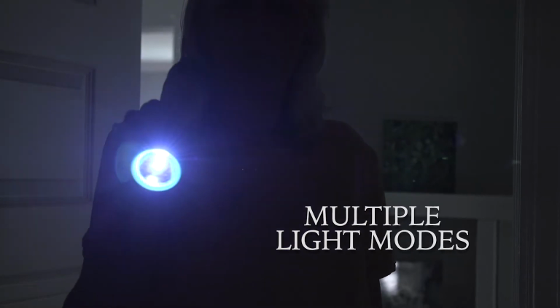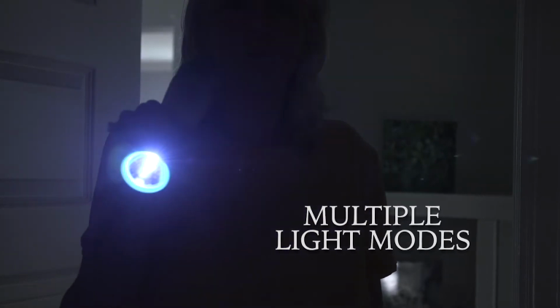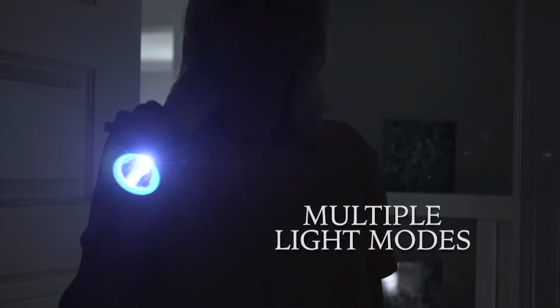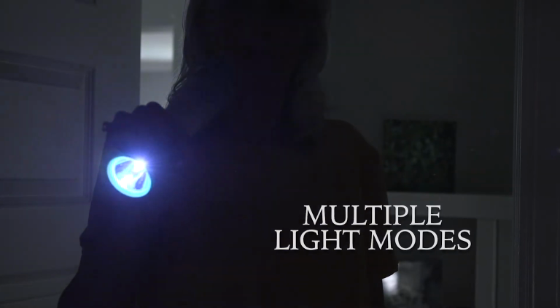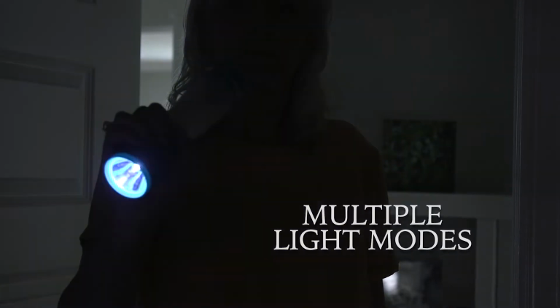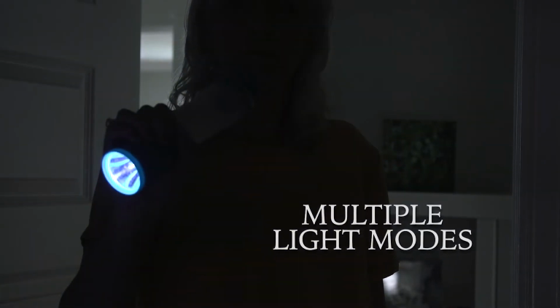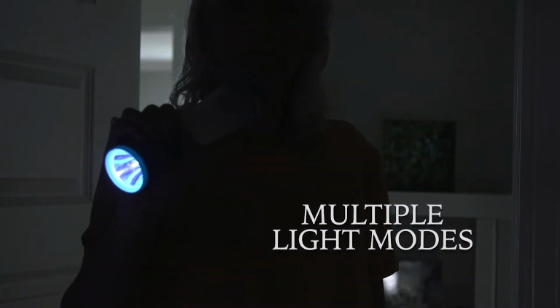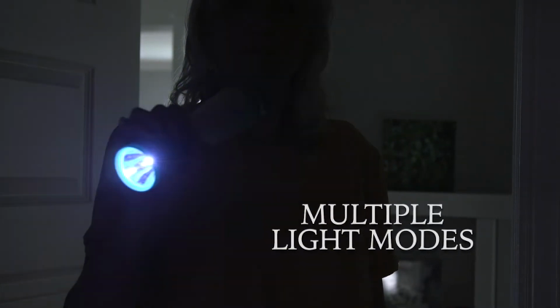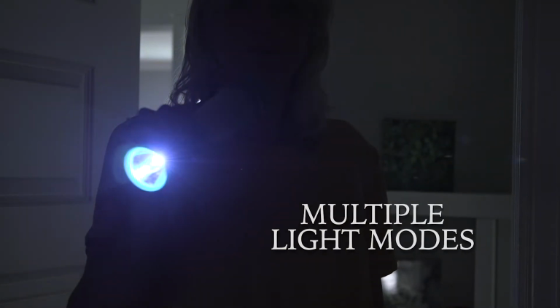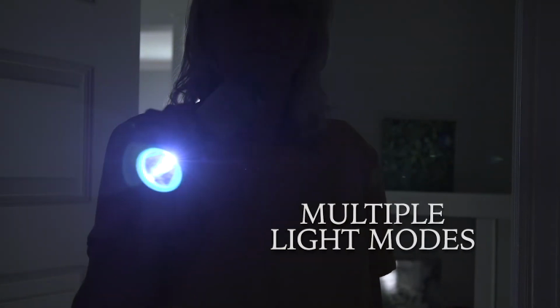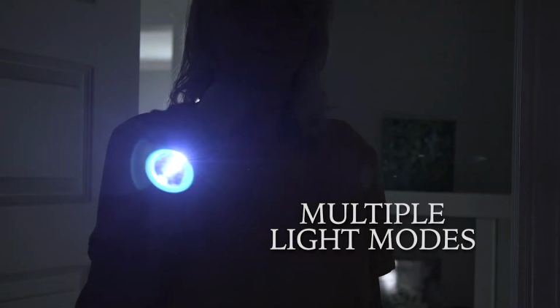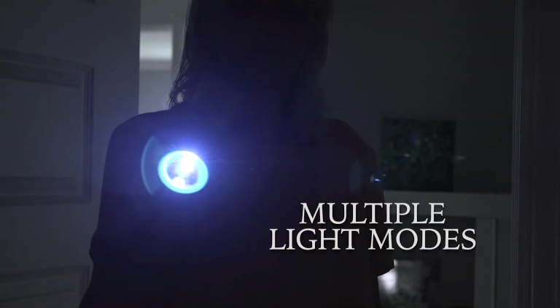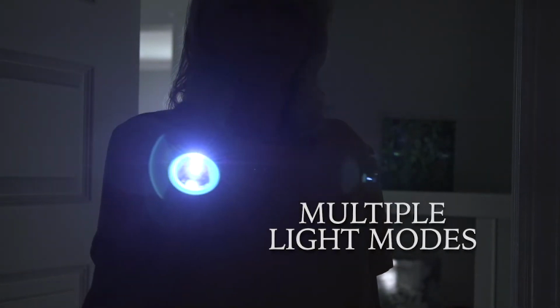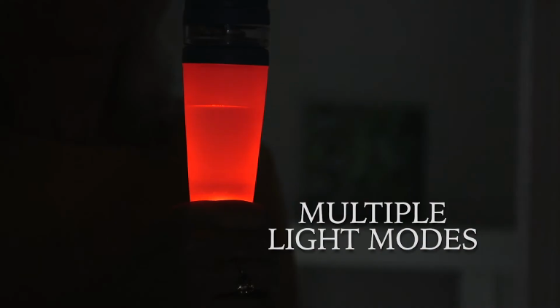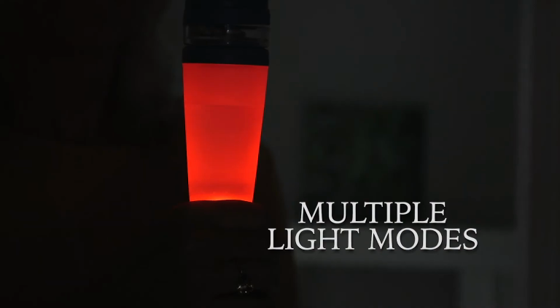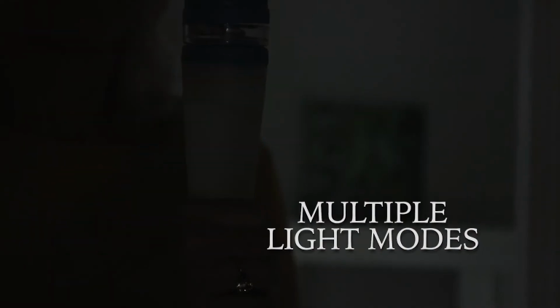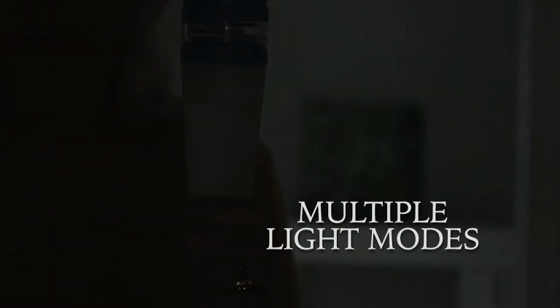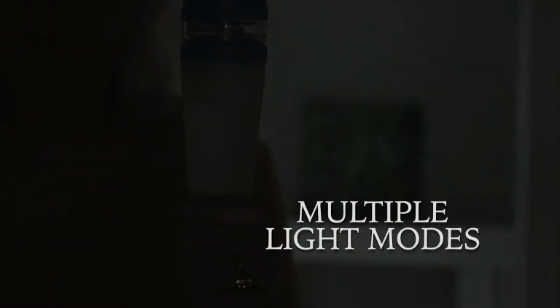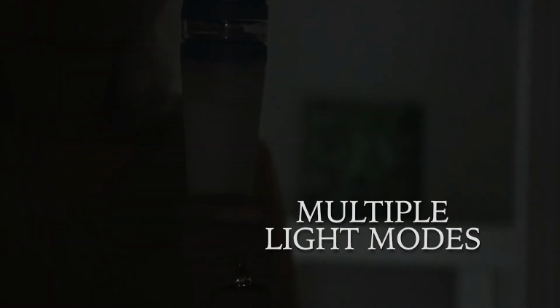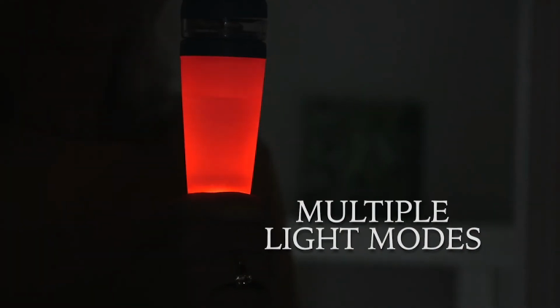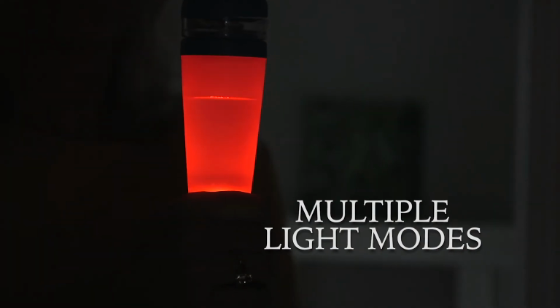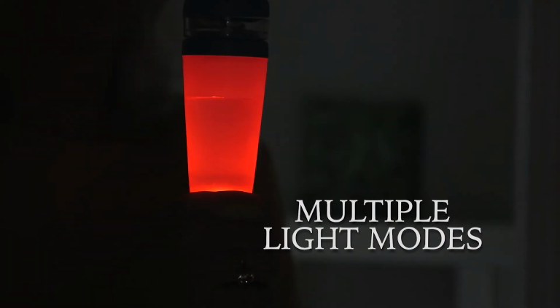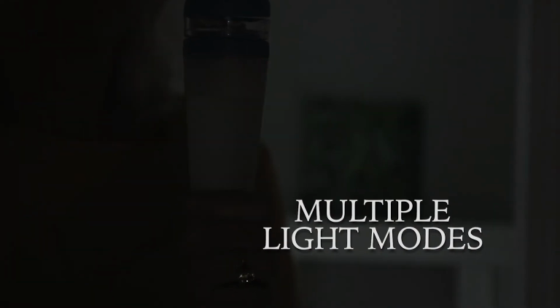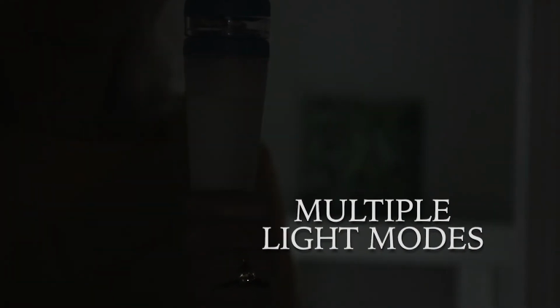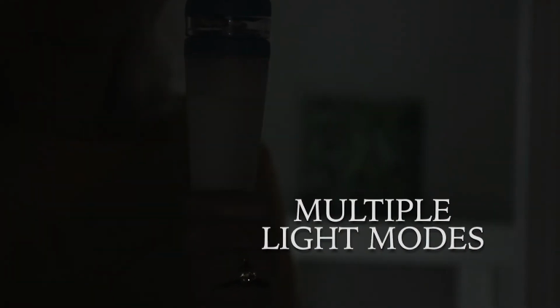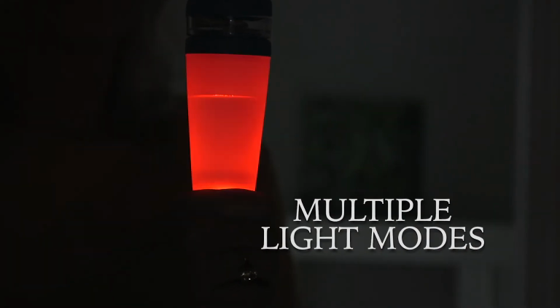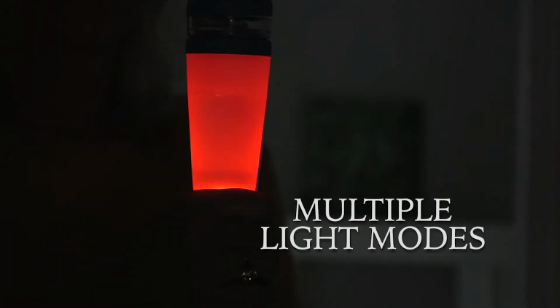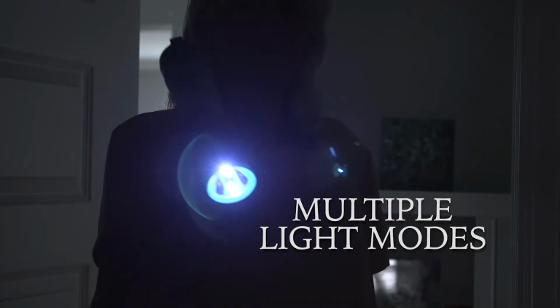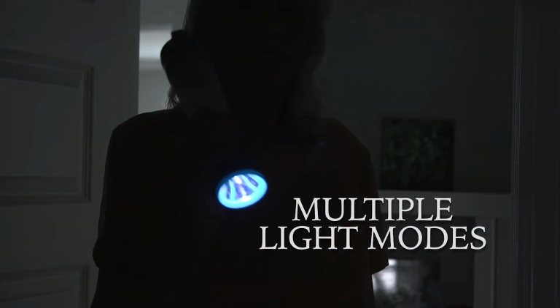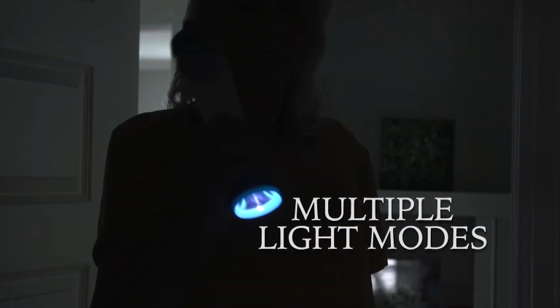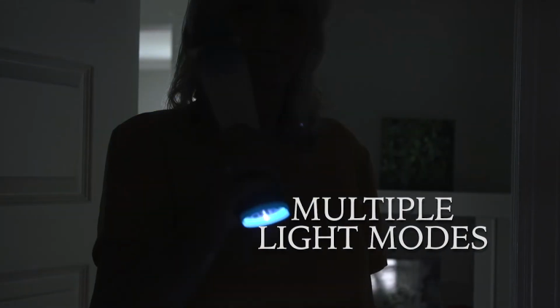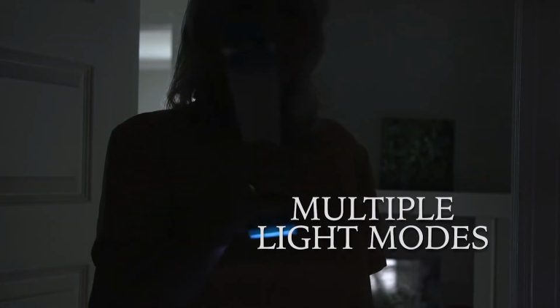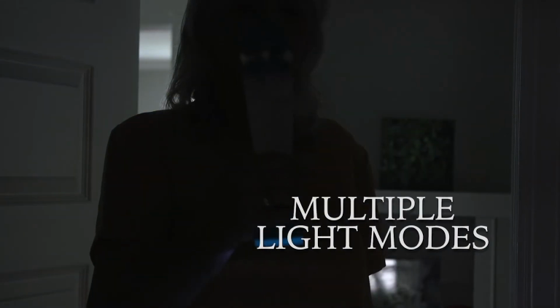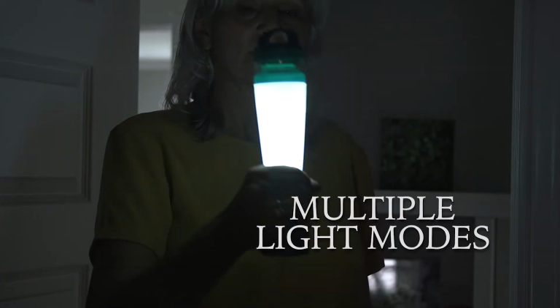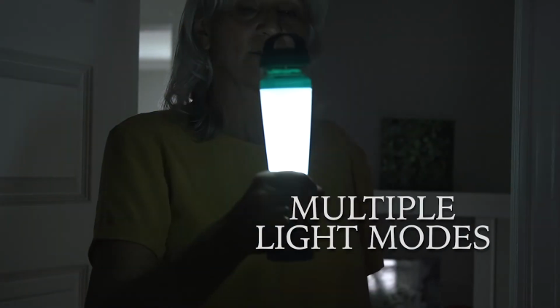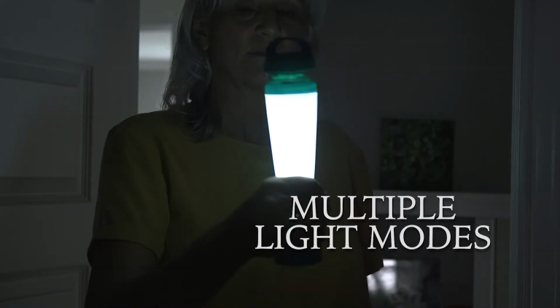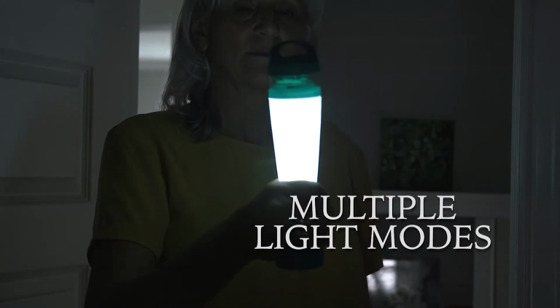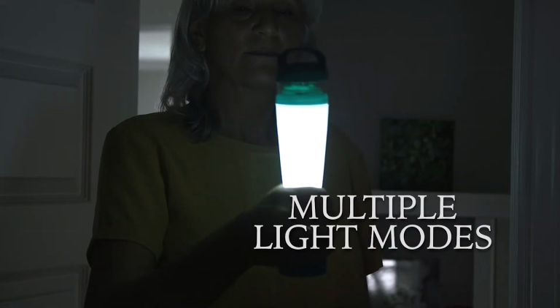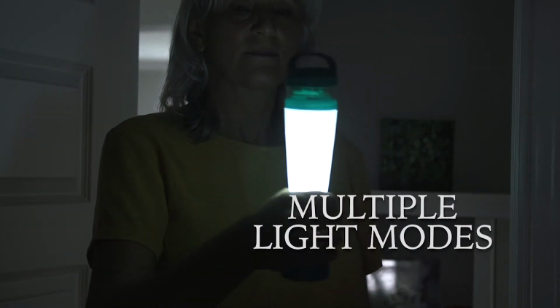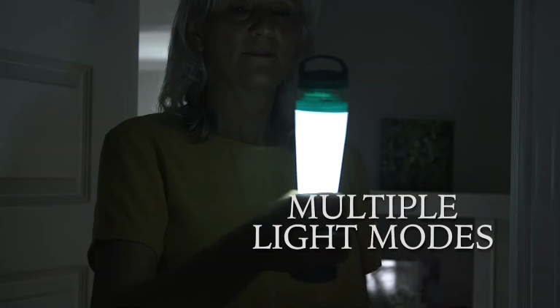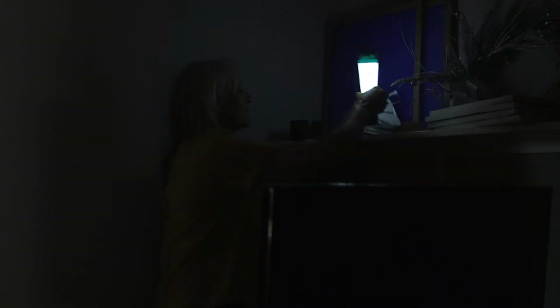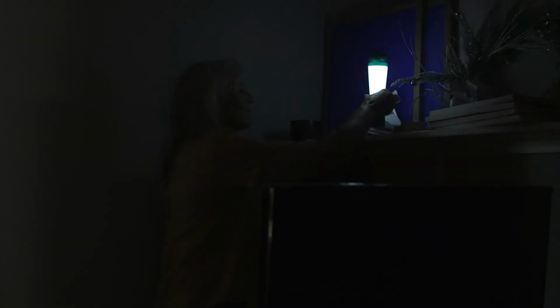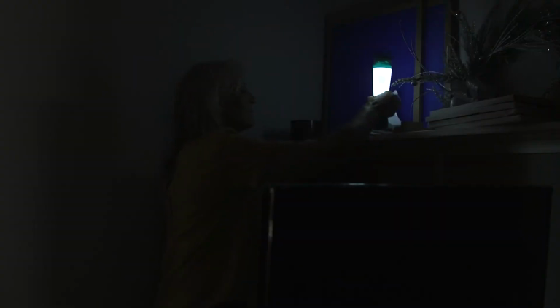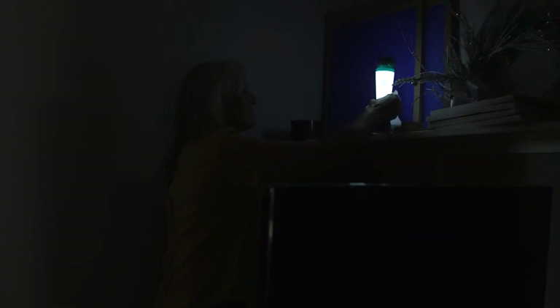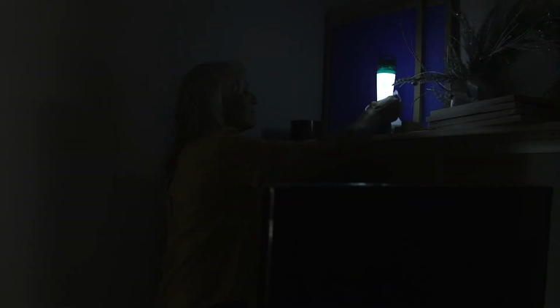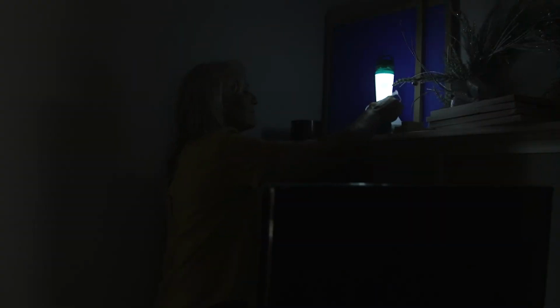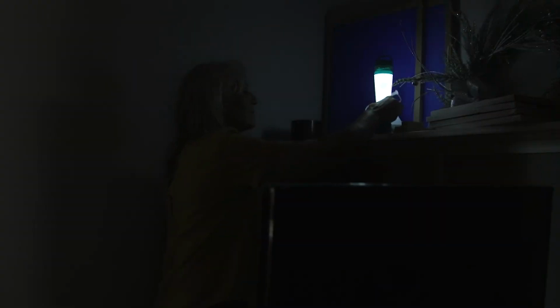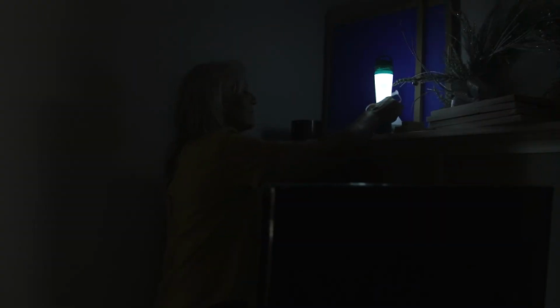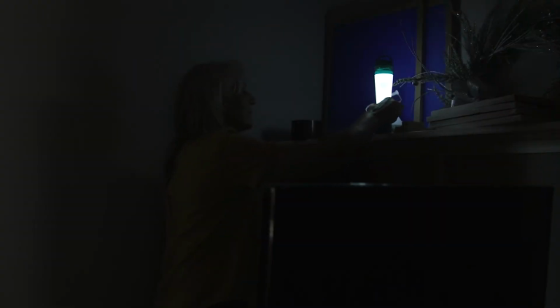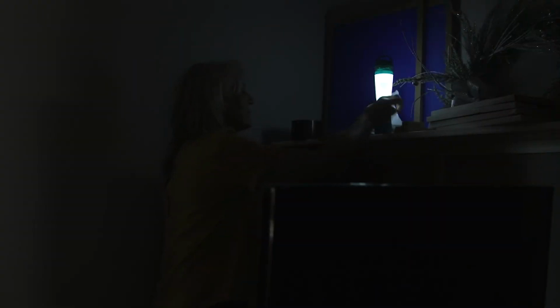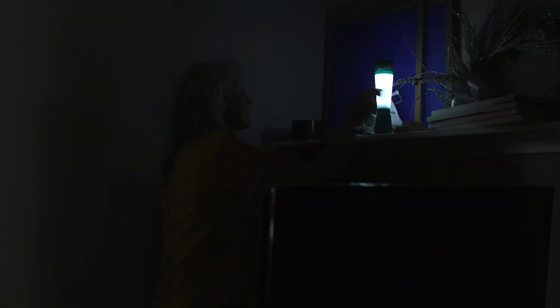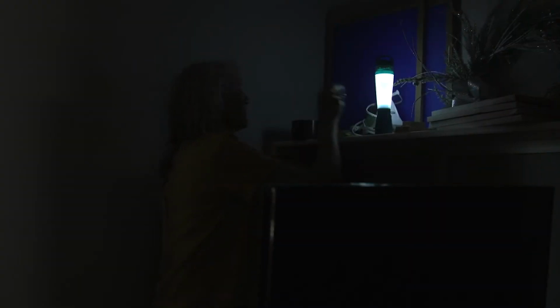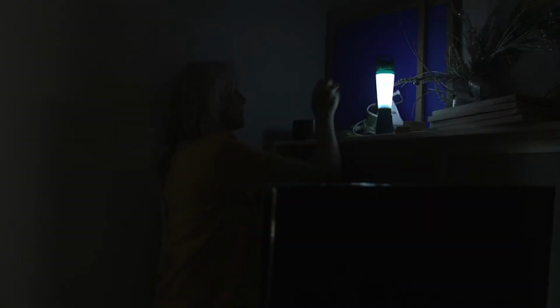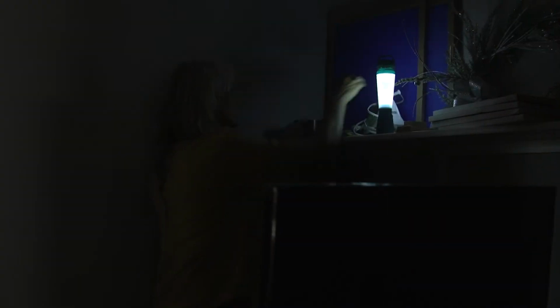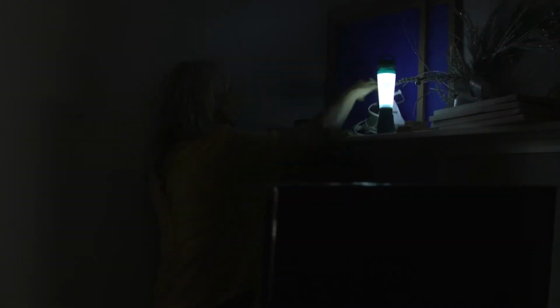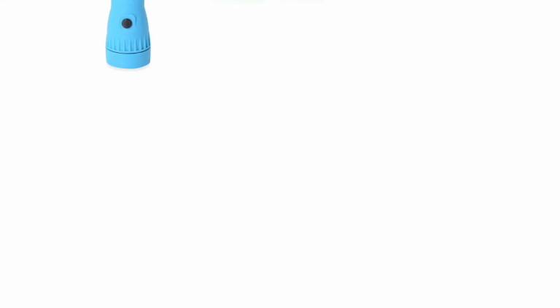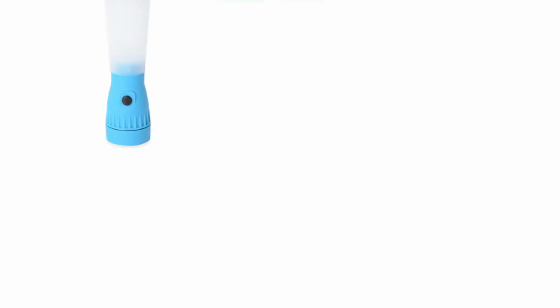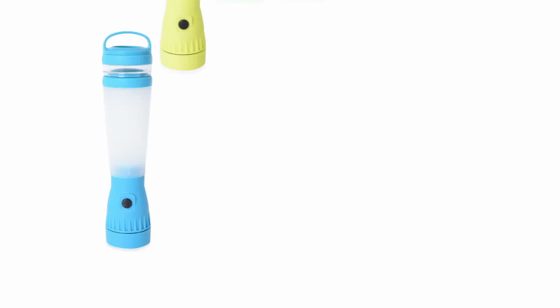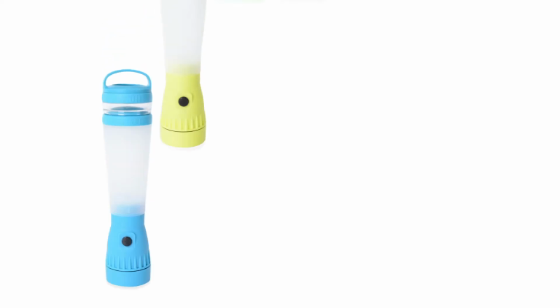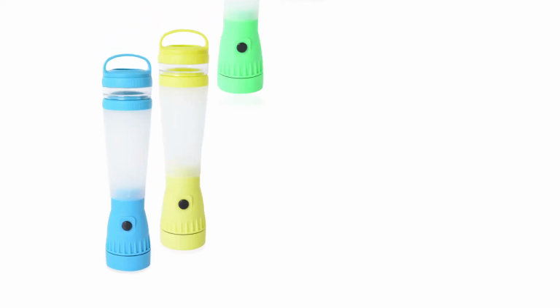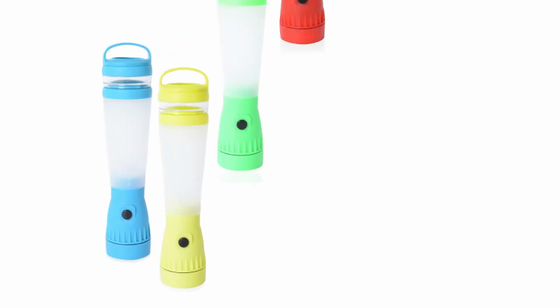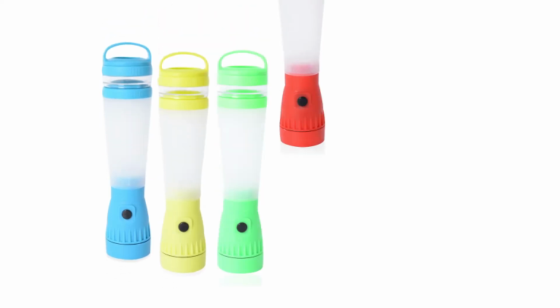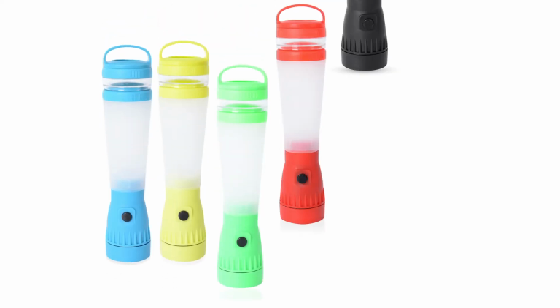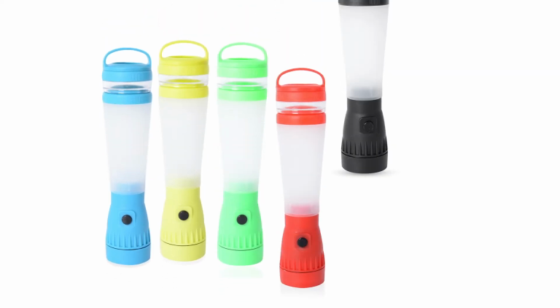Choose from multiple light modes that include emergency signals and regular lantern style. Get your Multifunction Survival Light today.